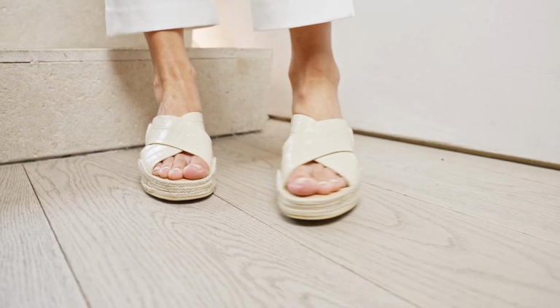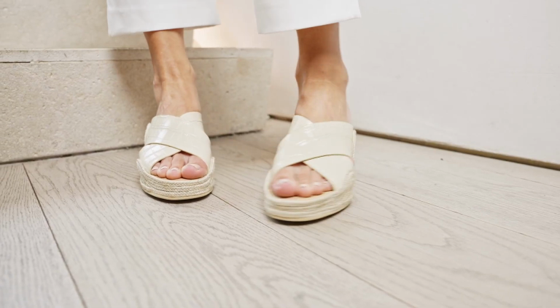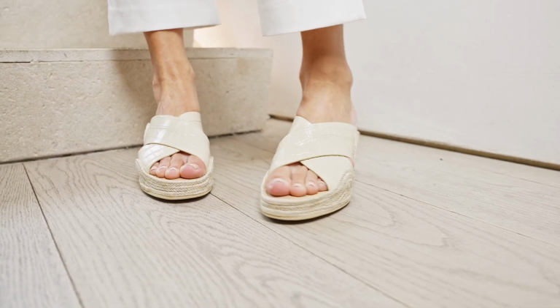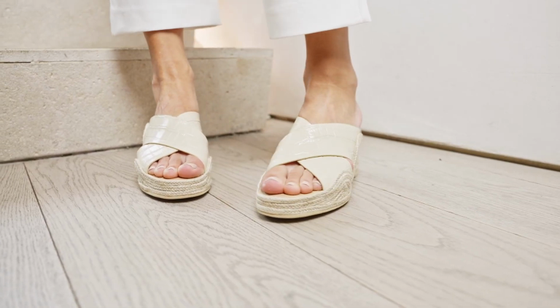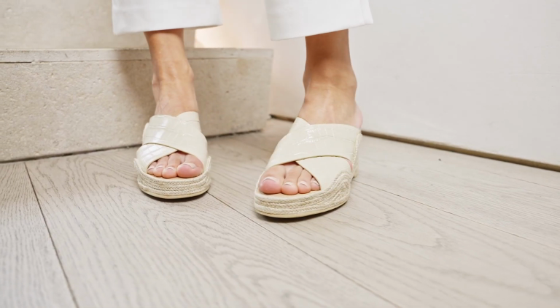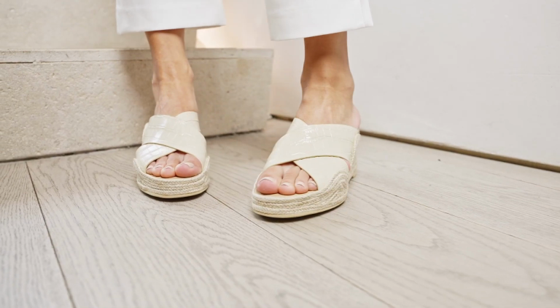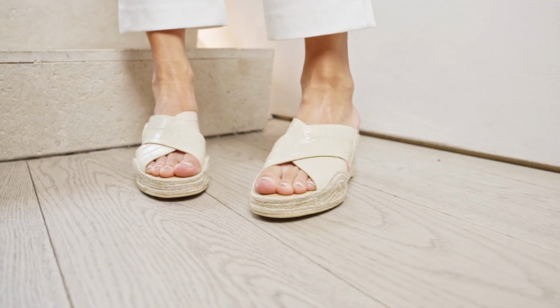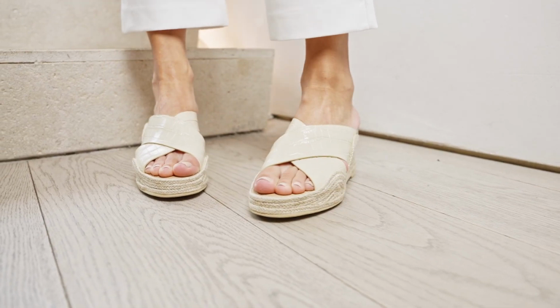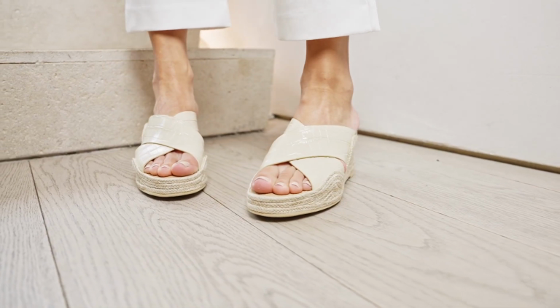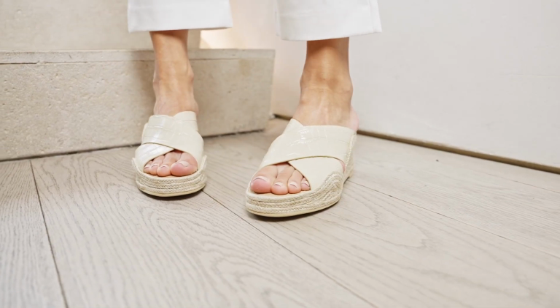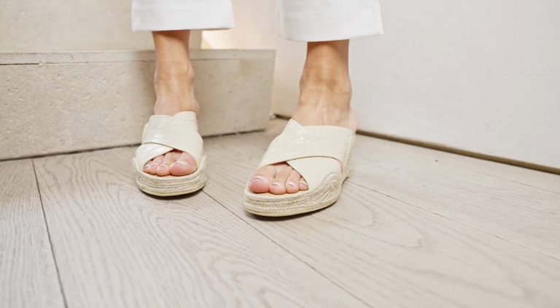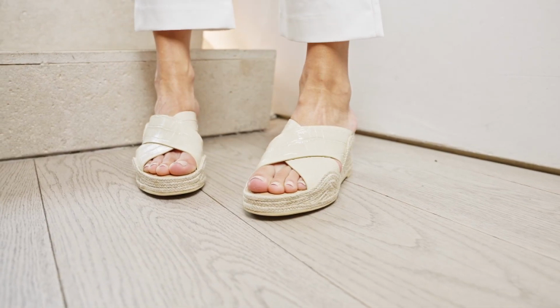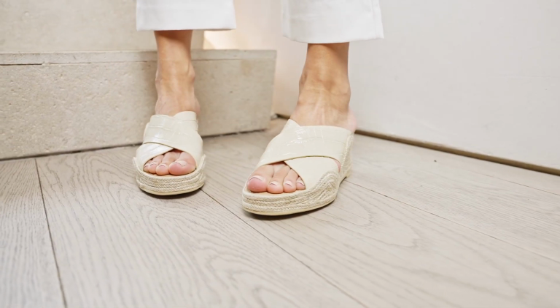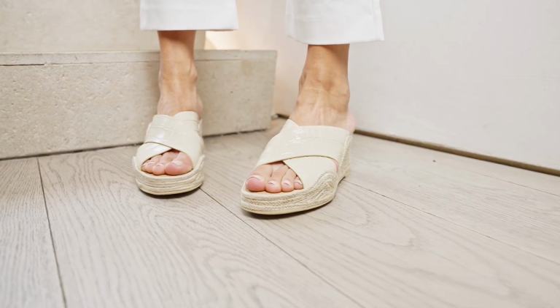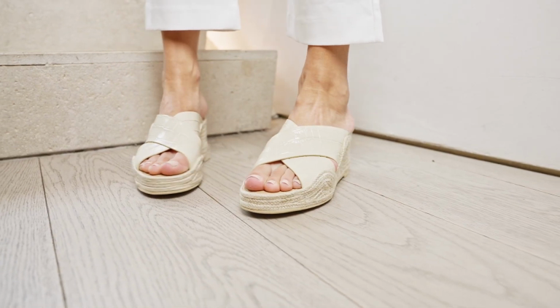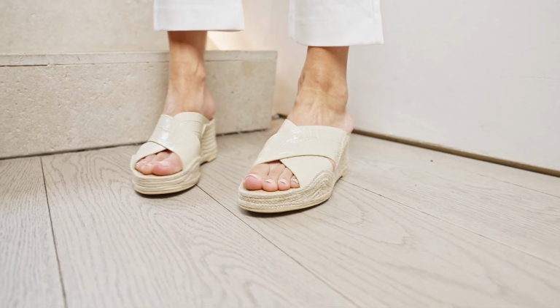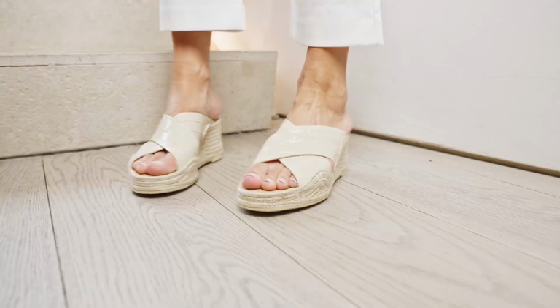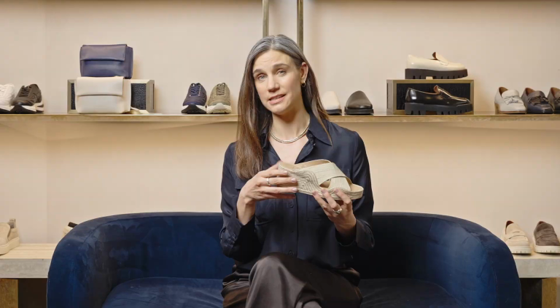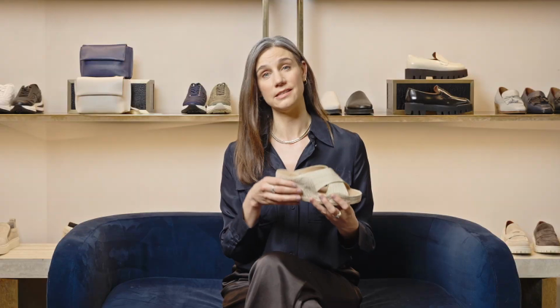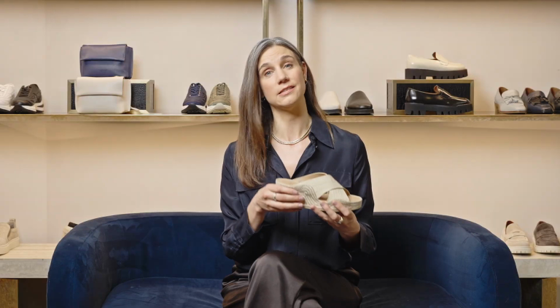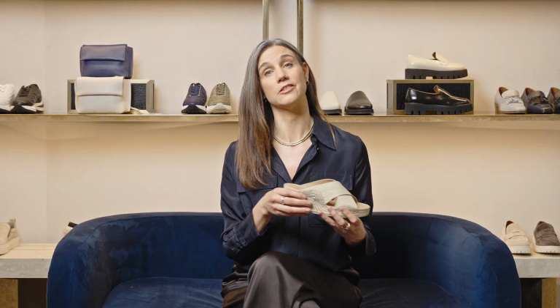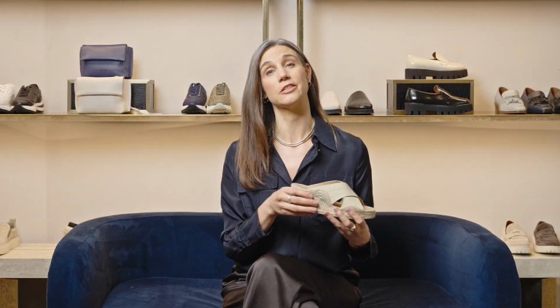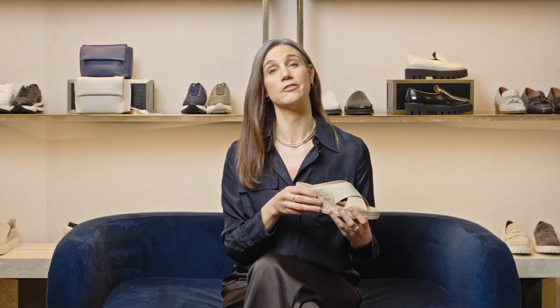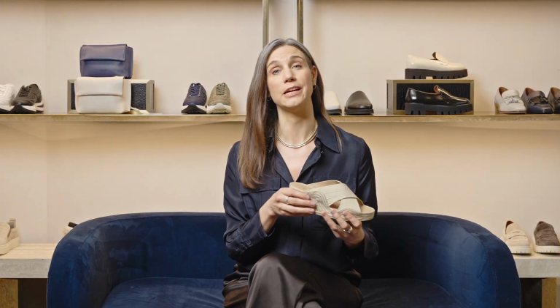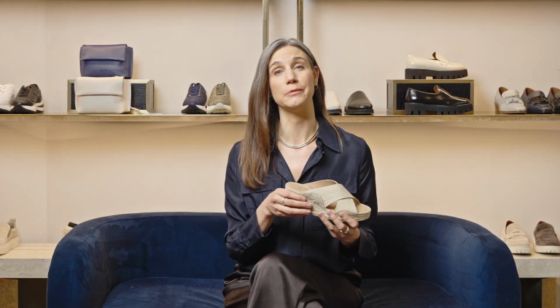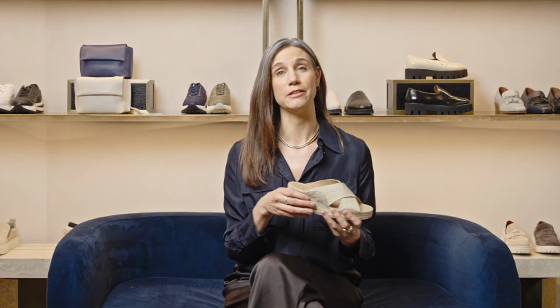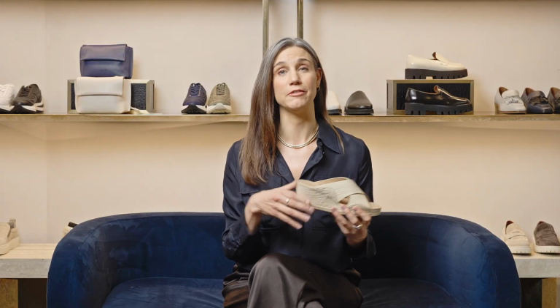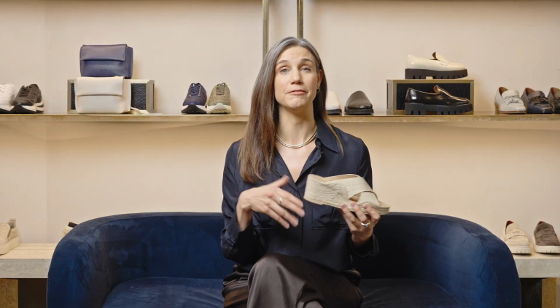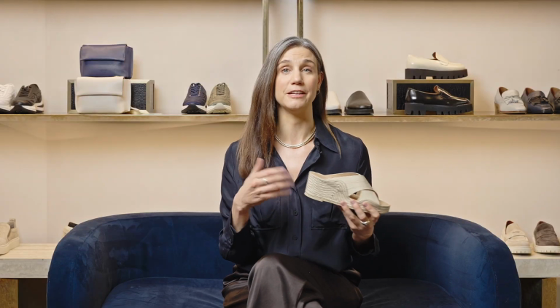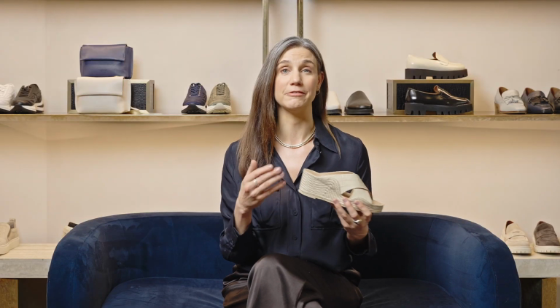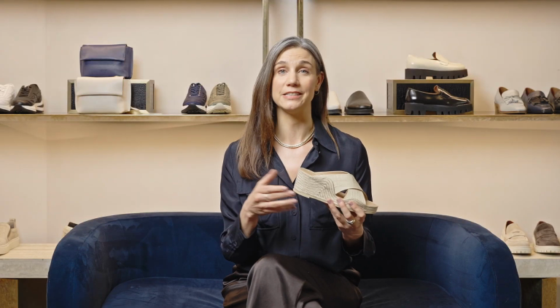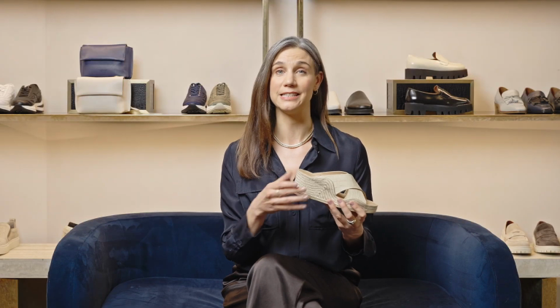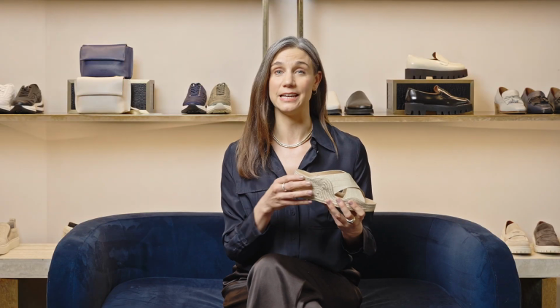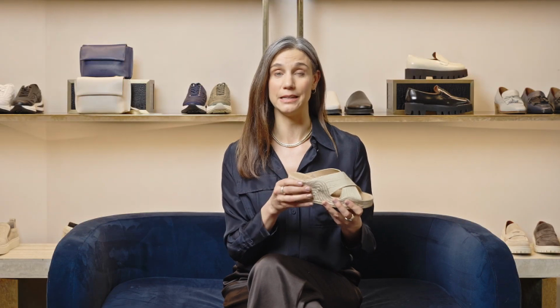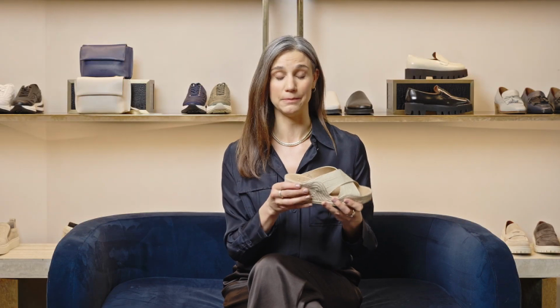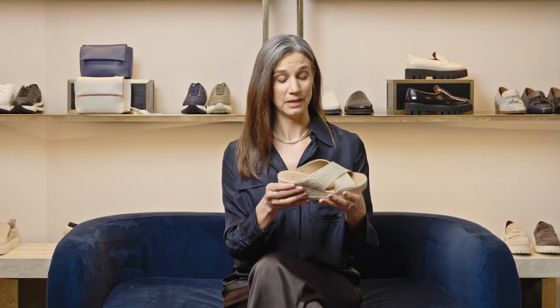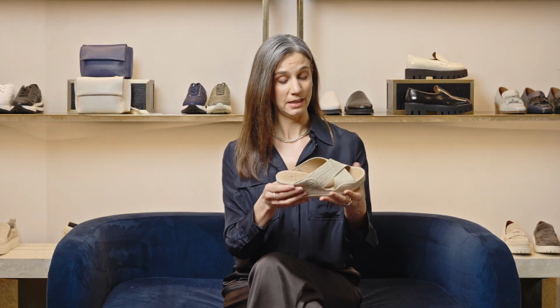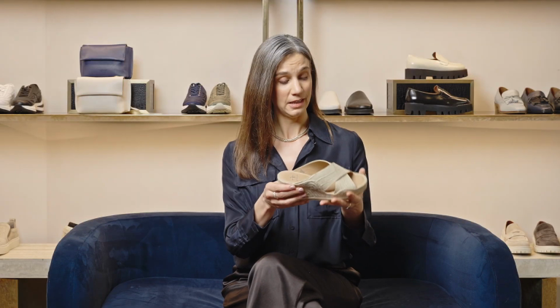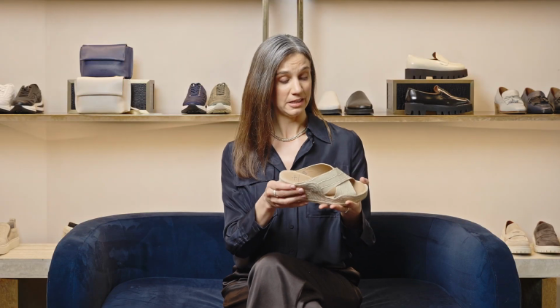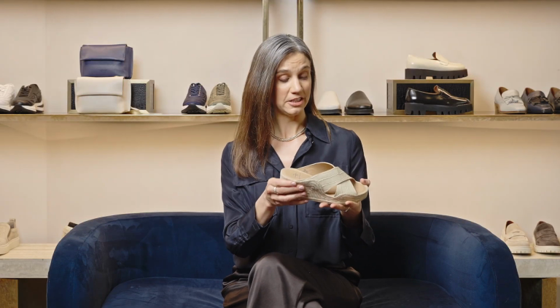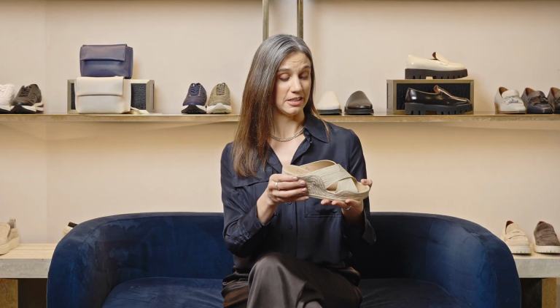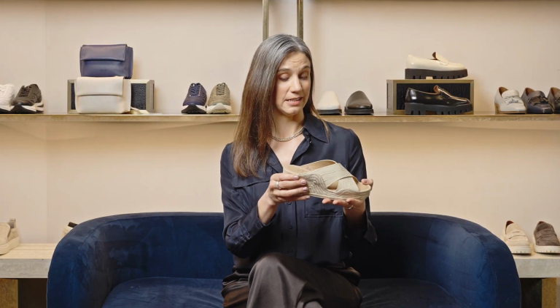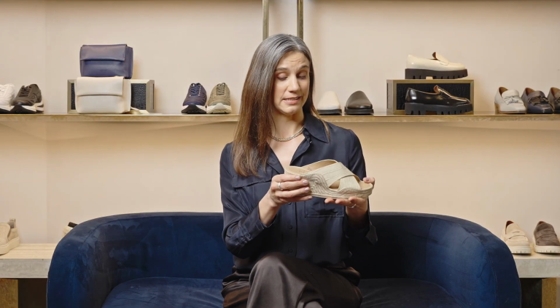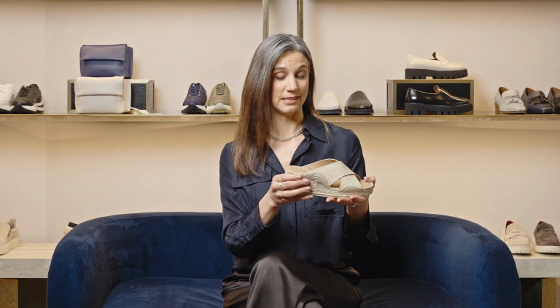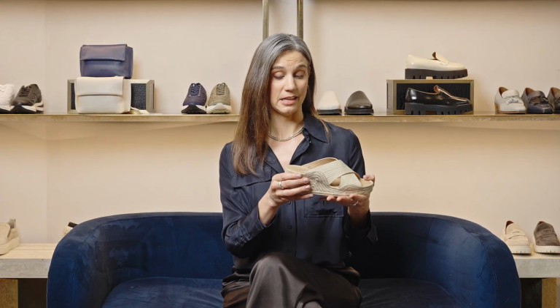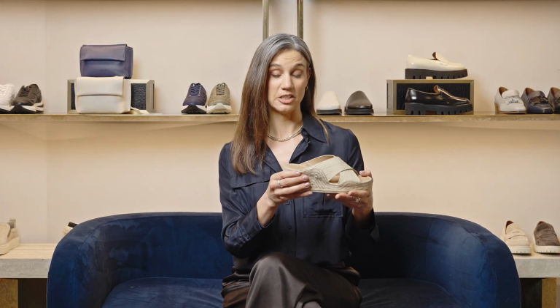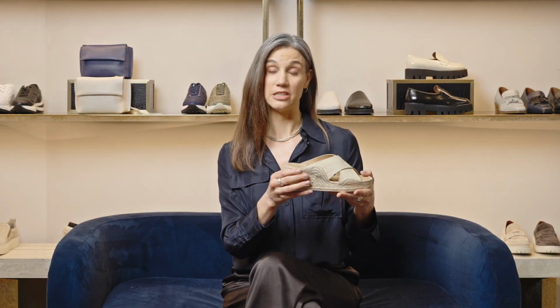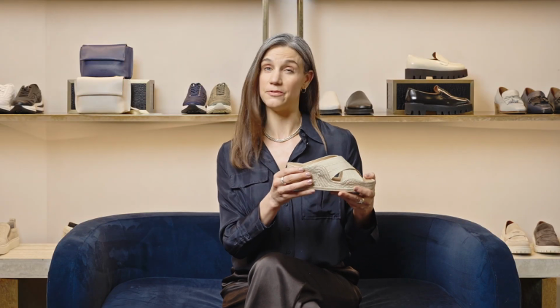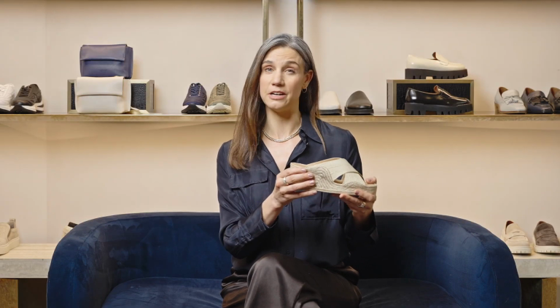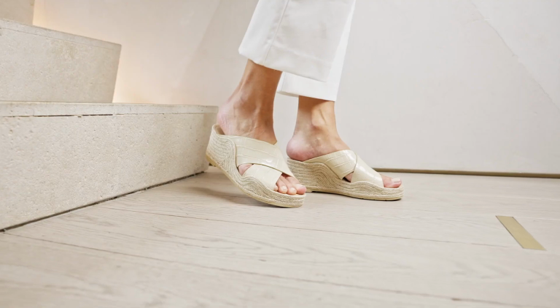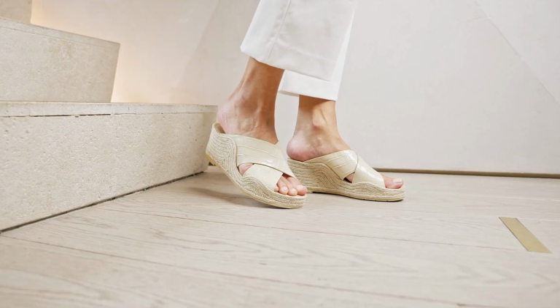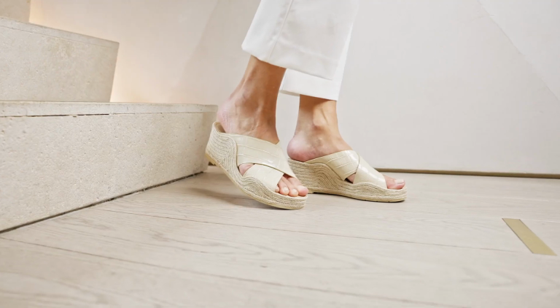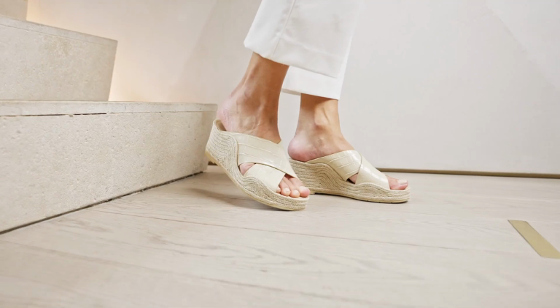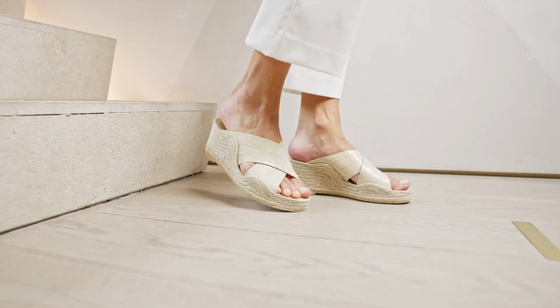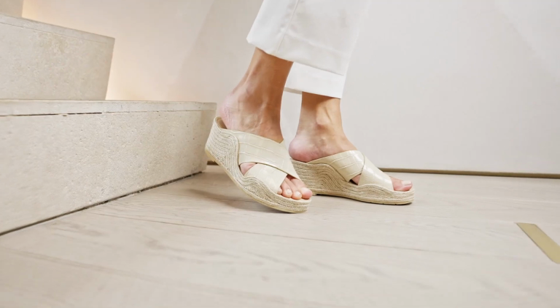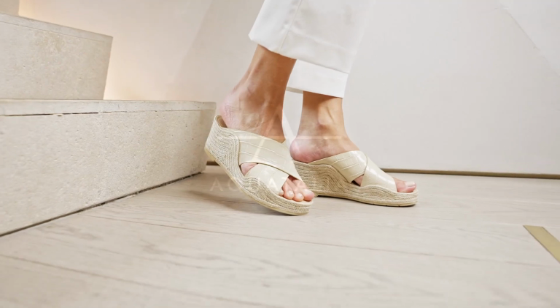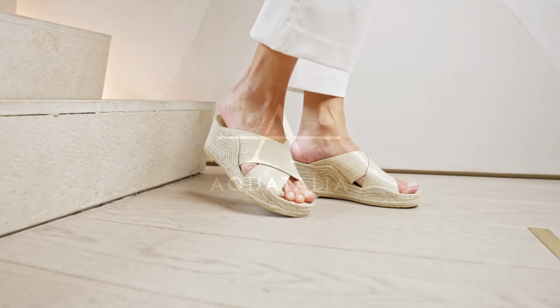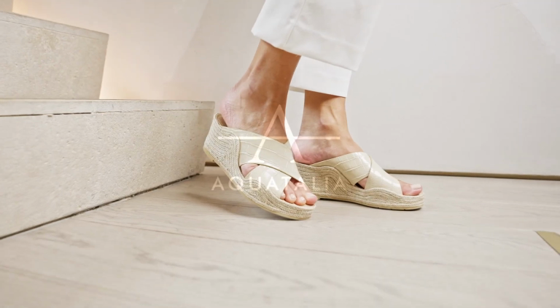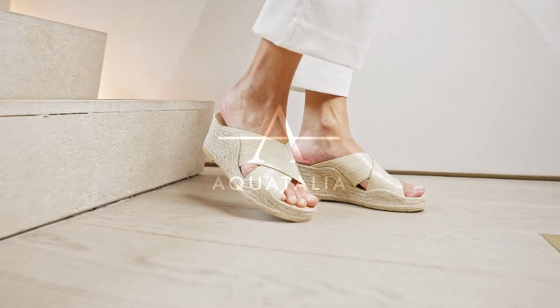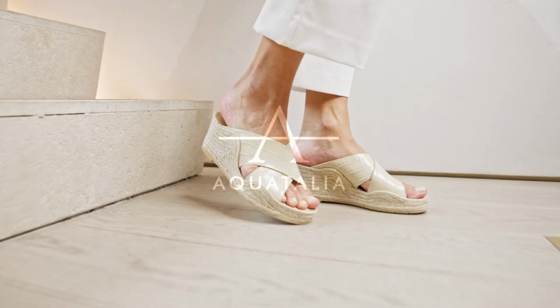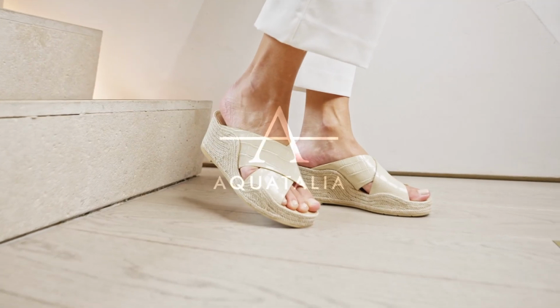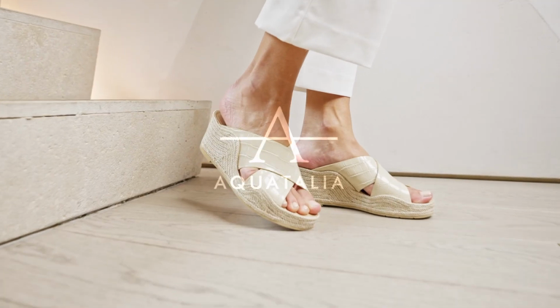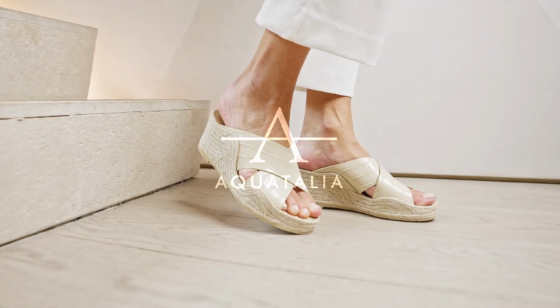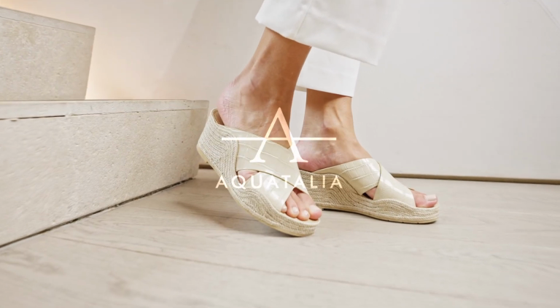Looks gorgeous with your summer dresses. Looks great with your favorite denim. She's very versatile — she goes with everything.